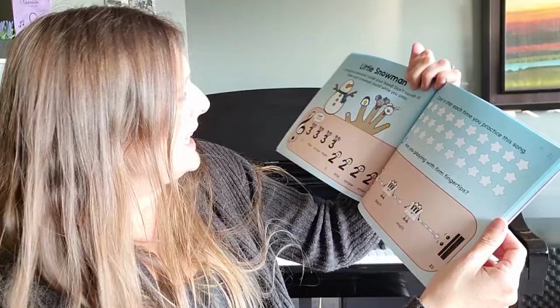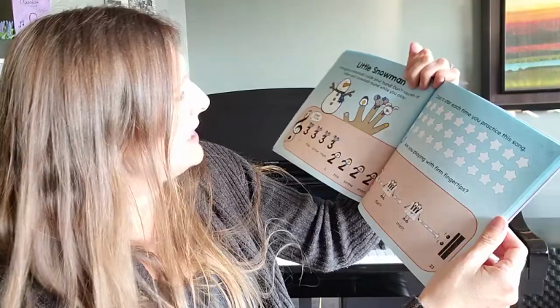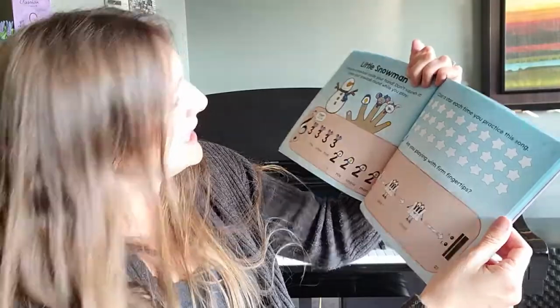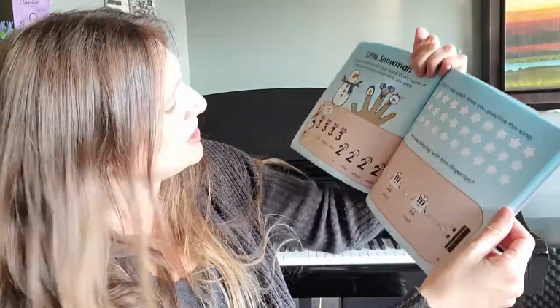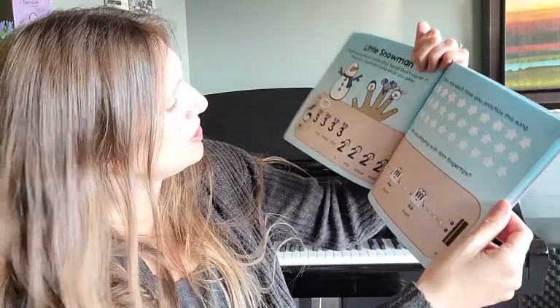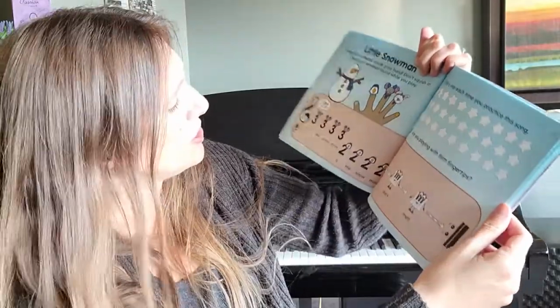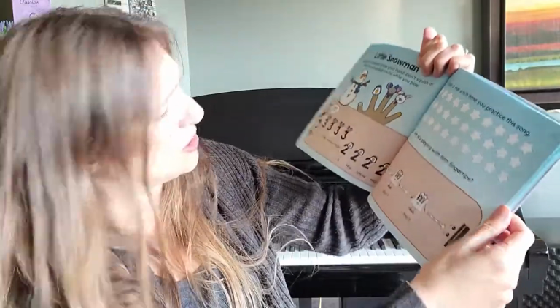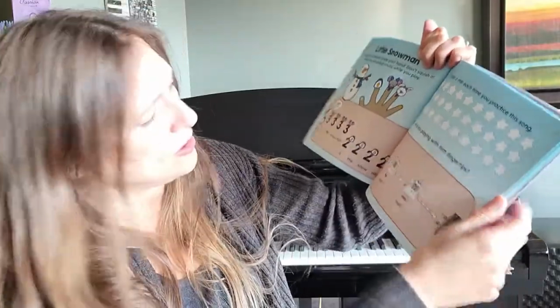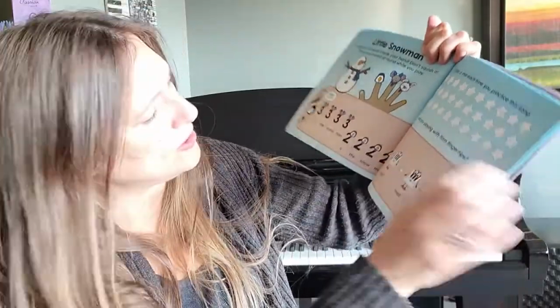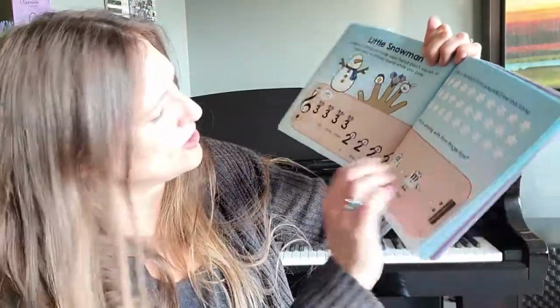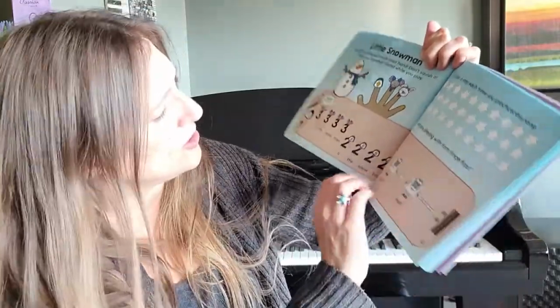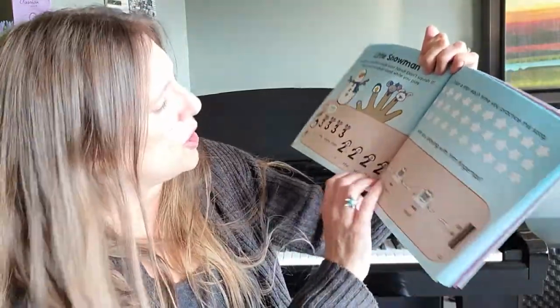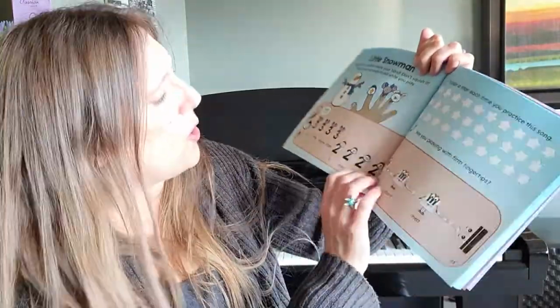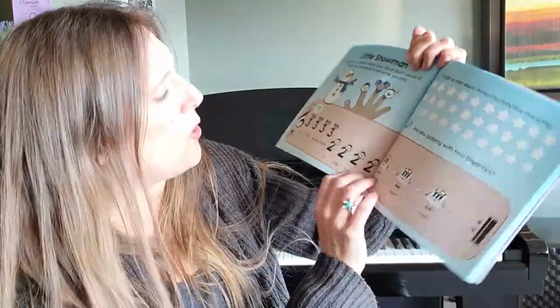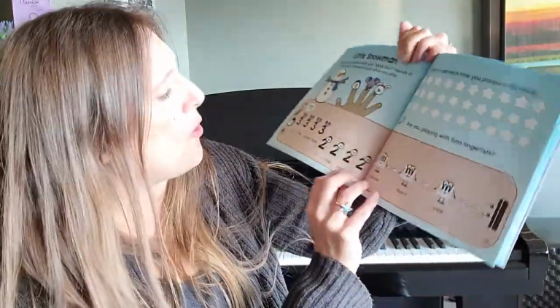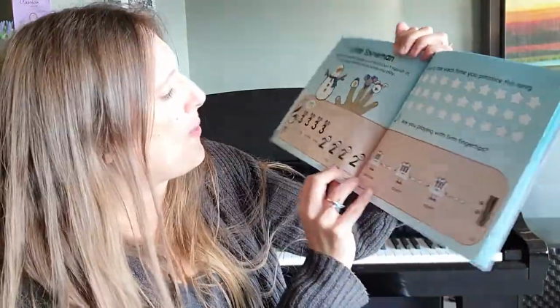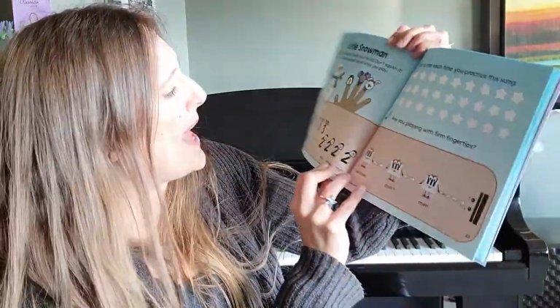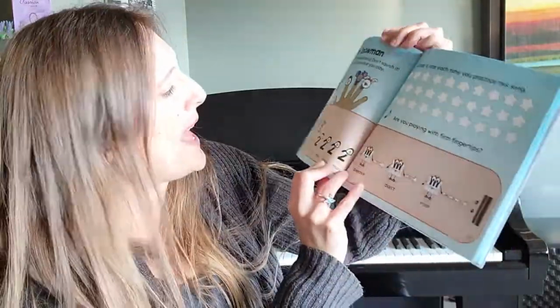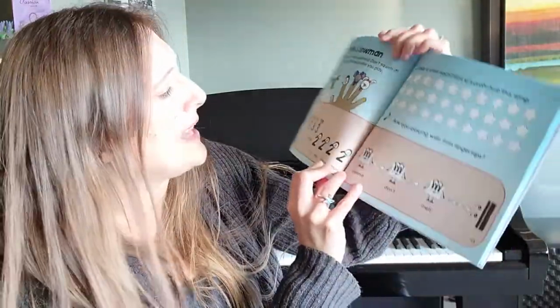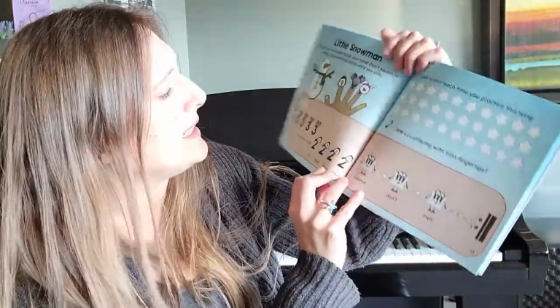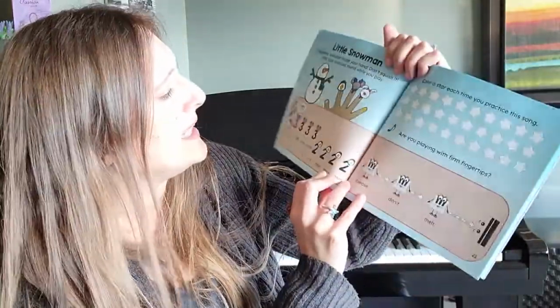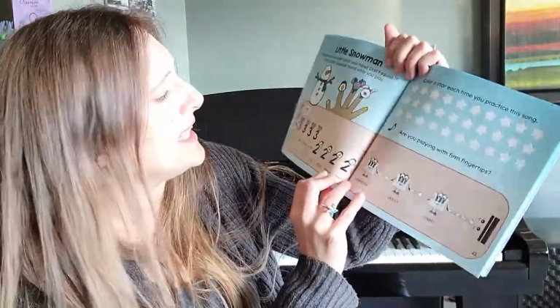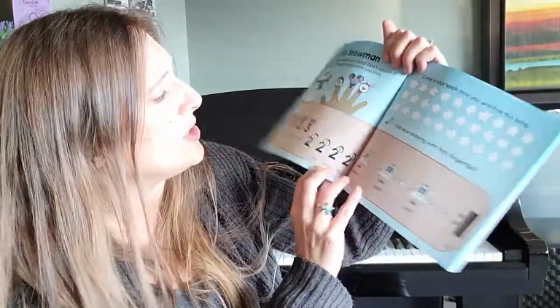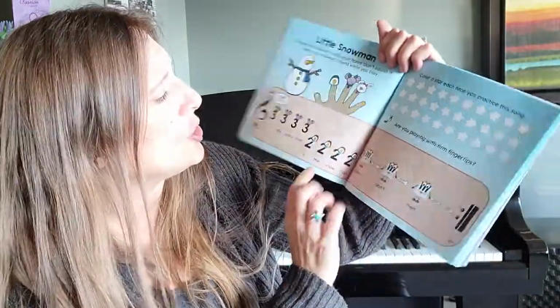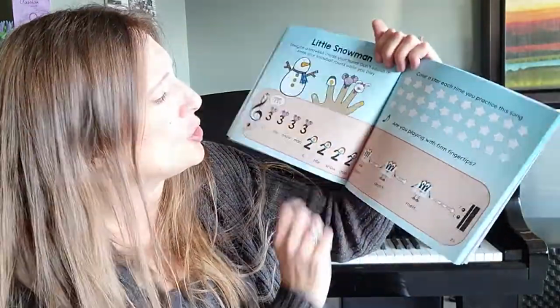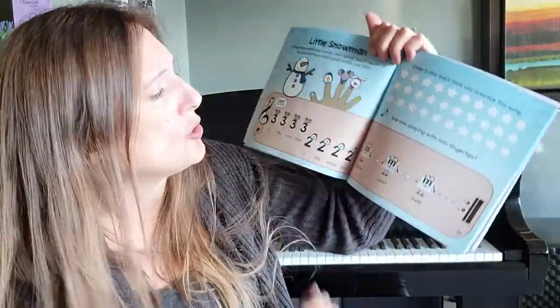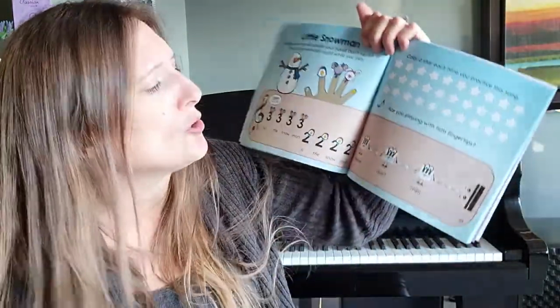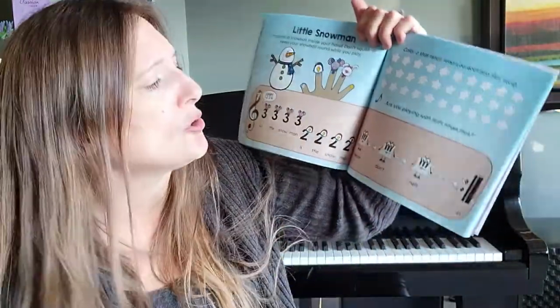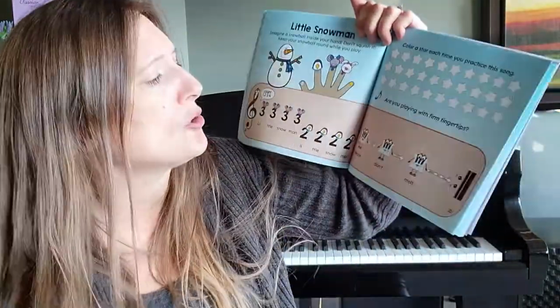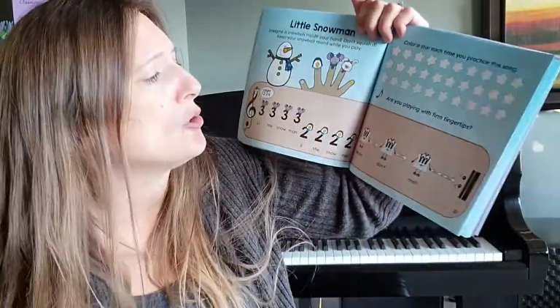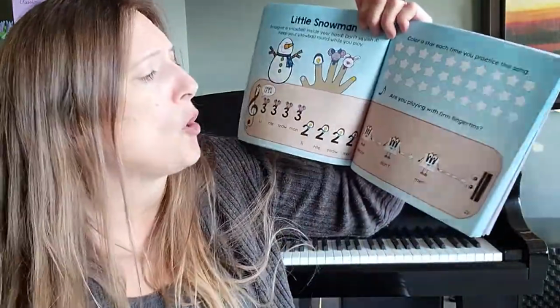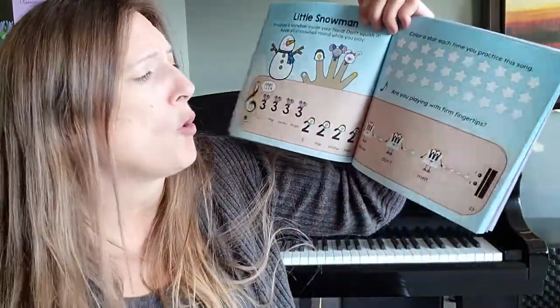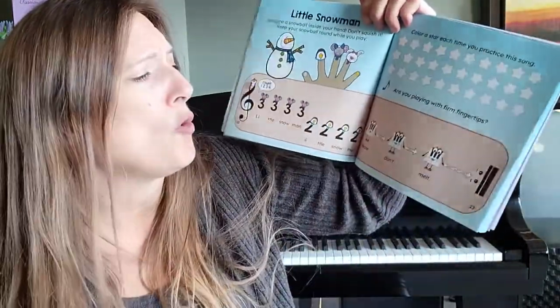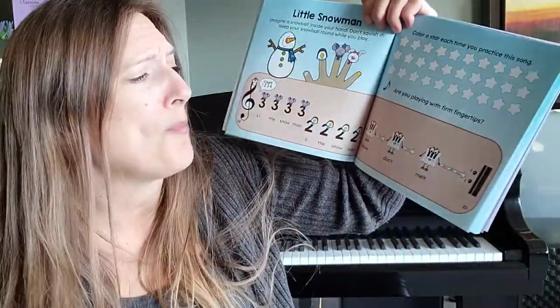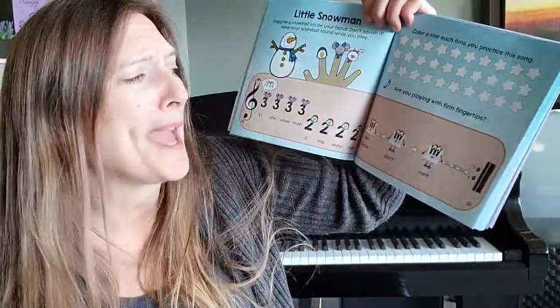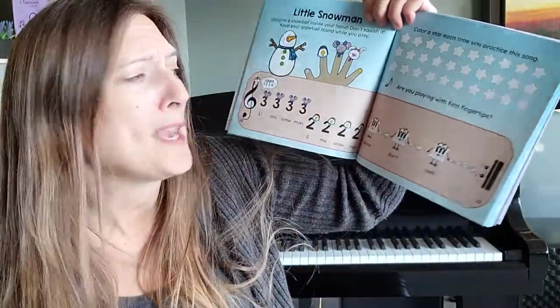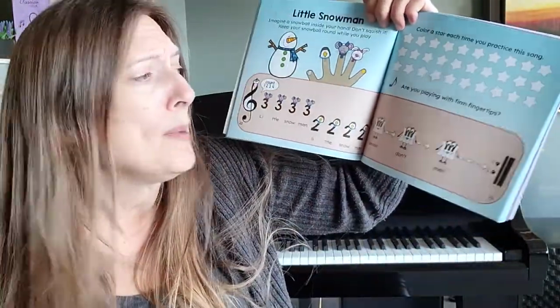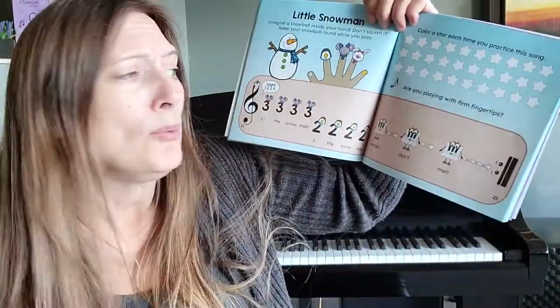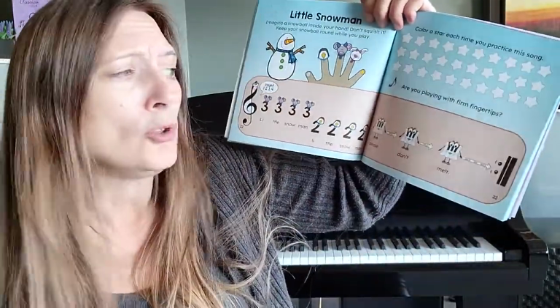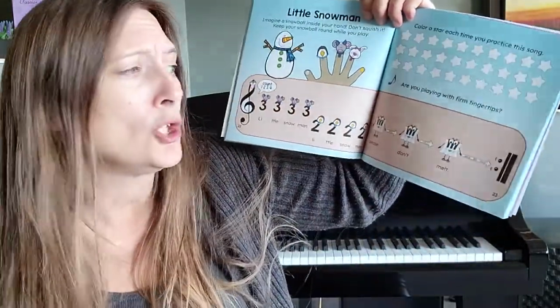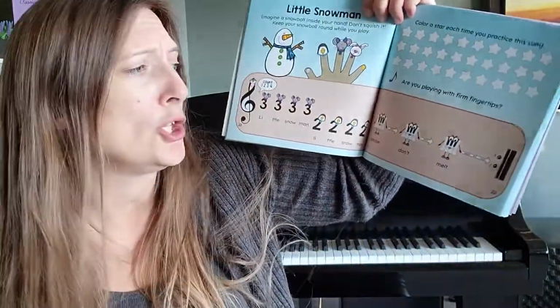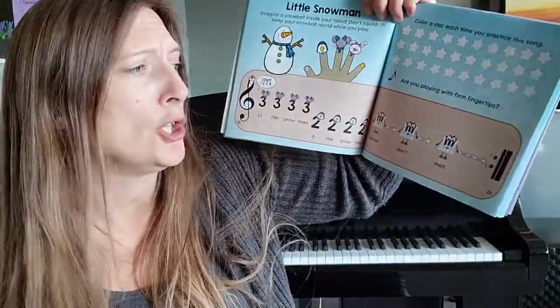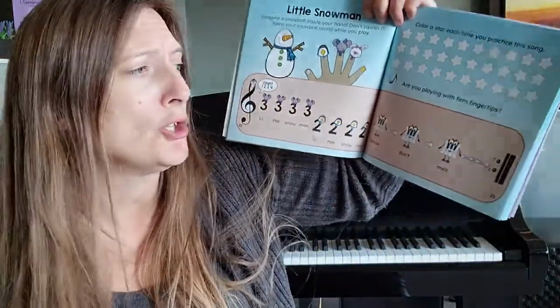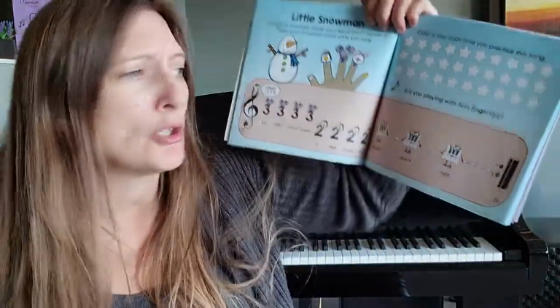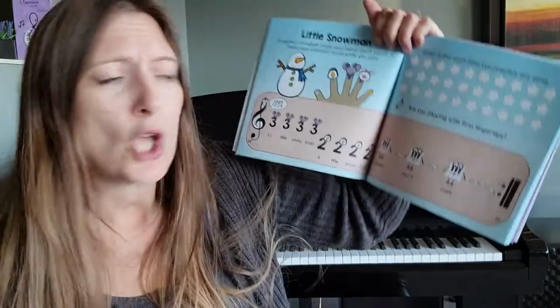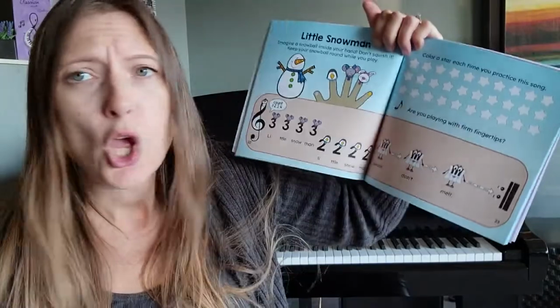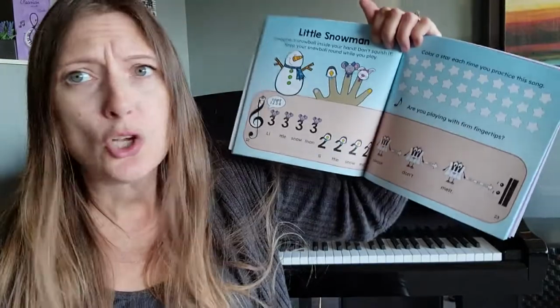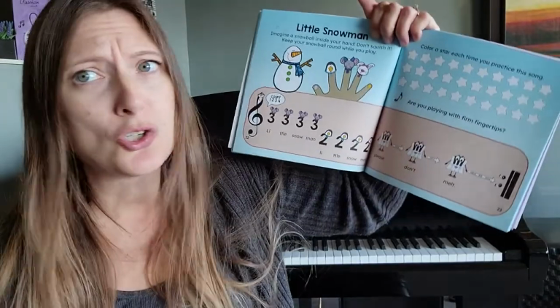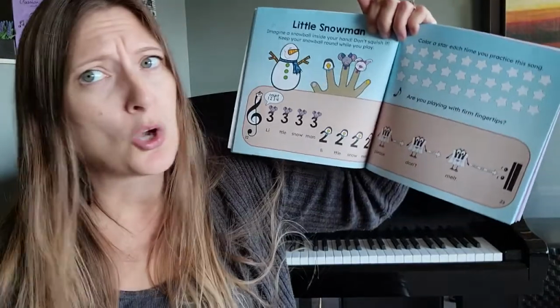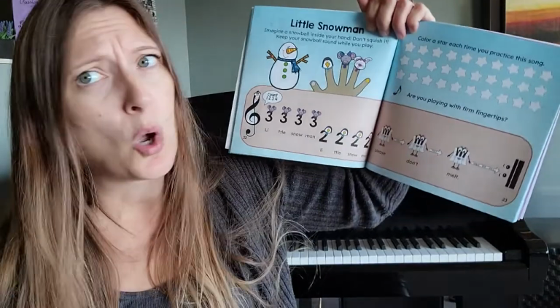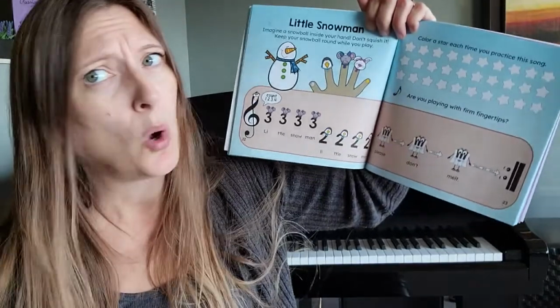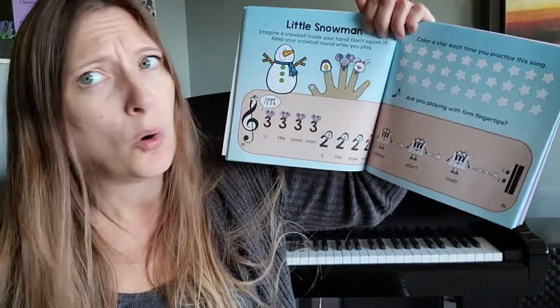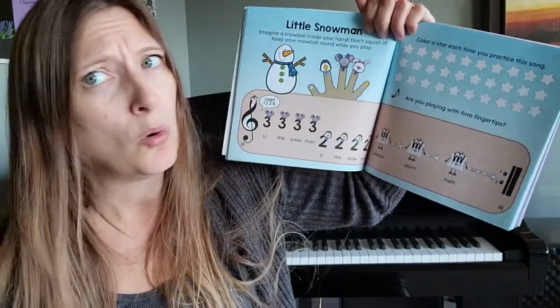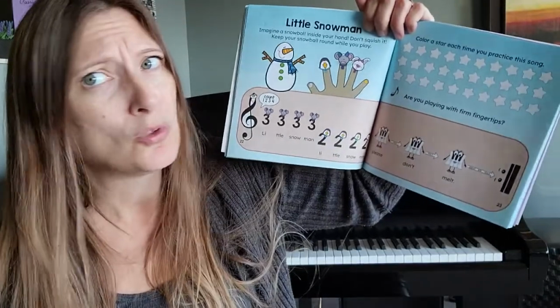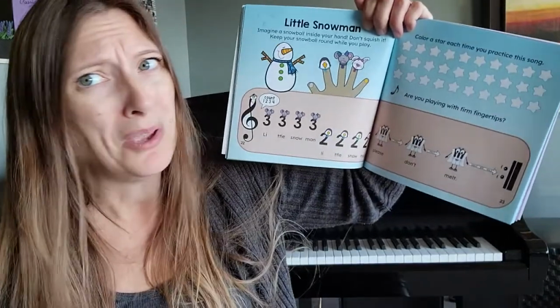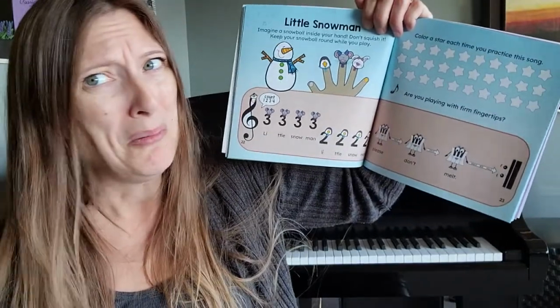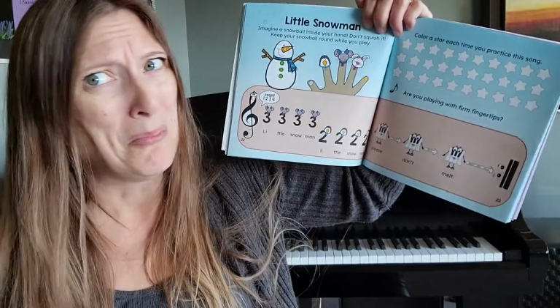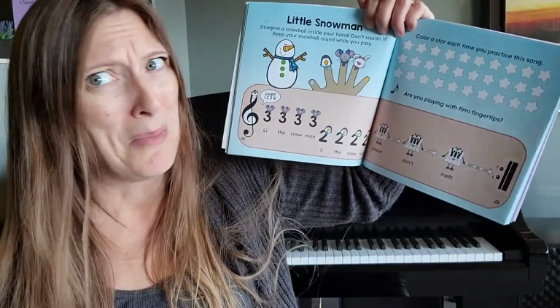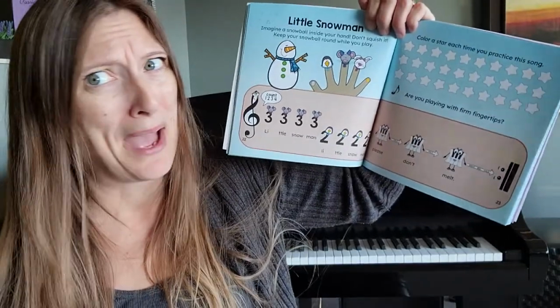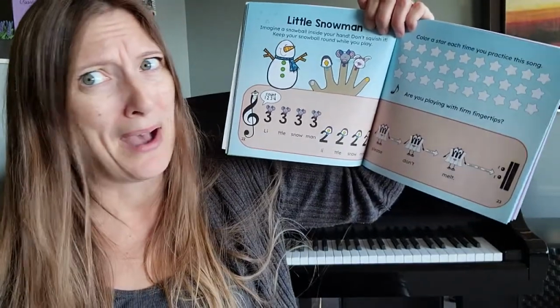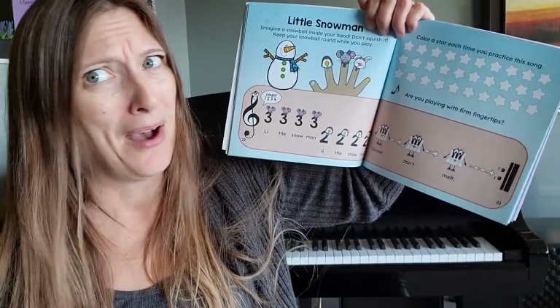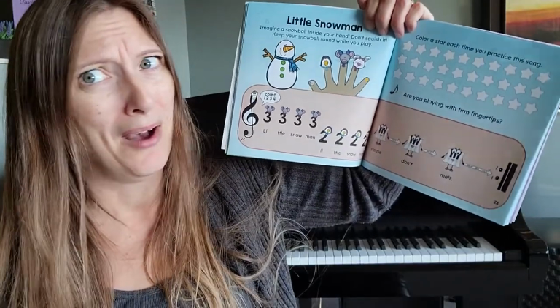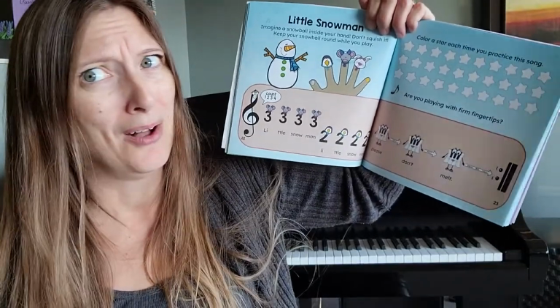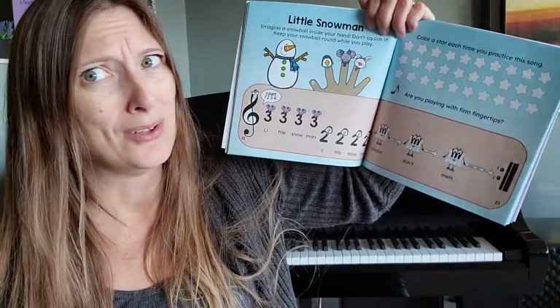Little snowman, little snowman, please don't melt.